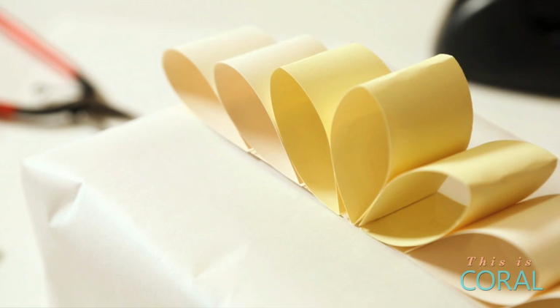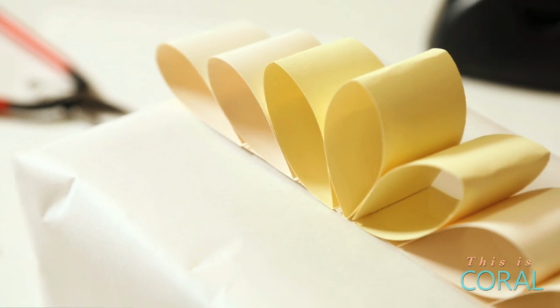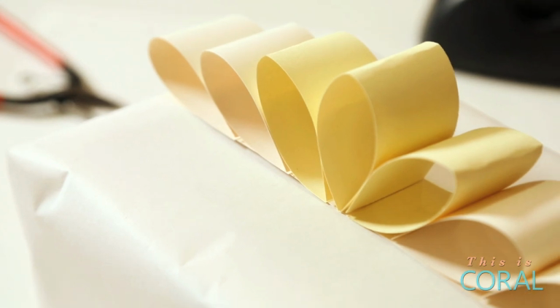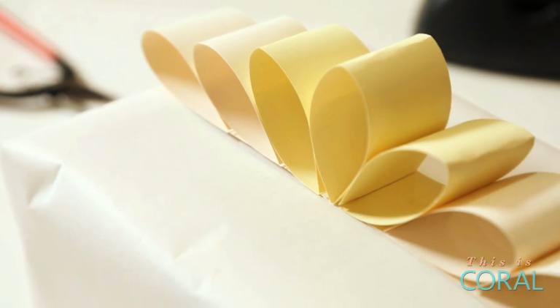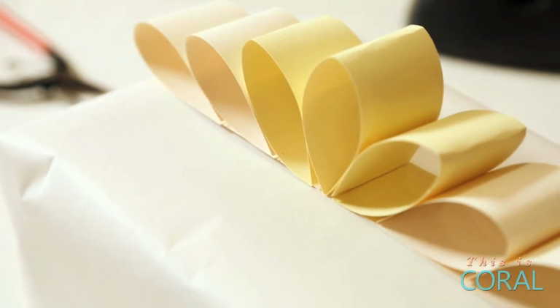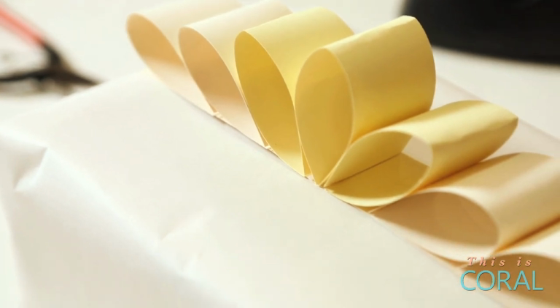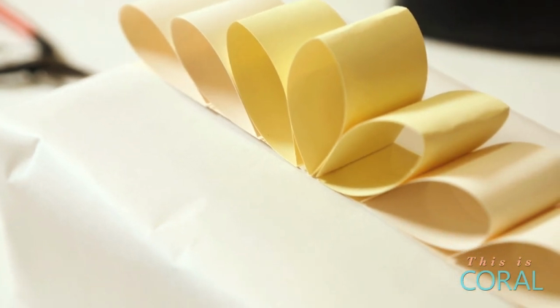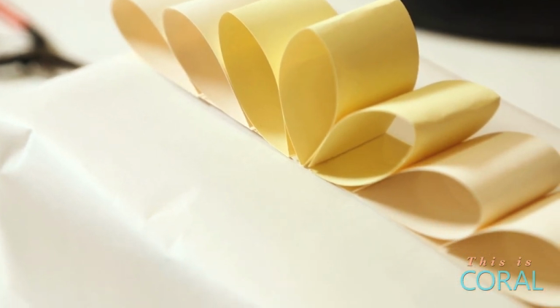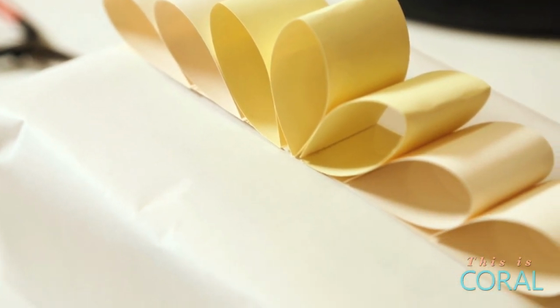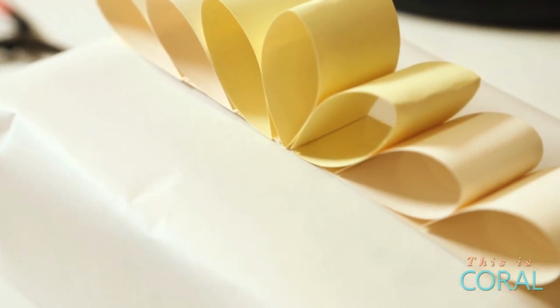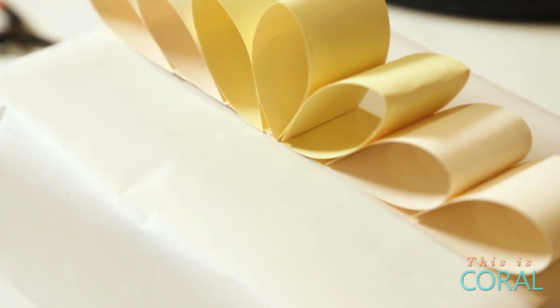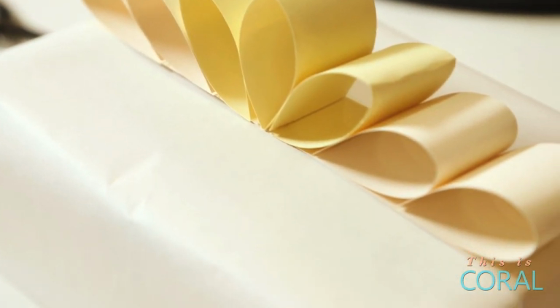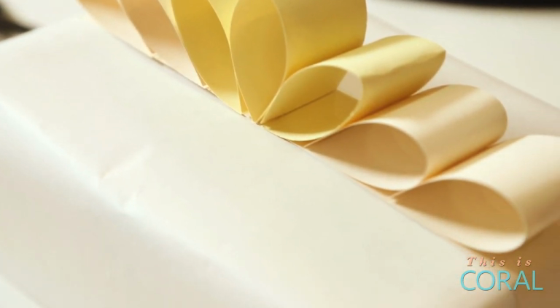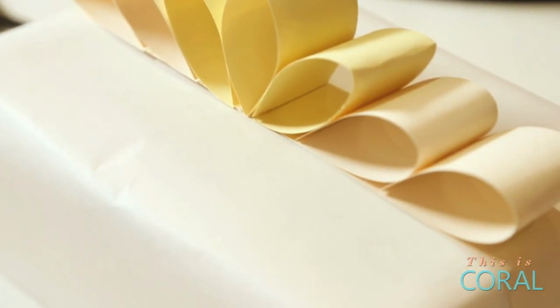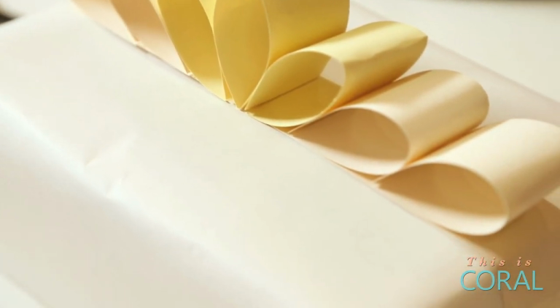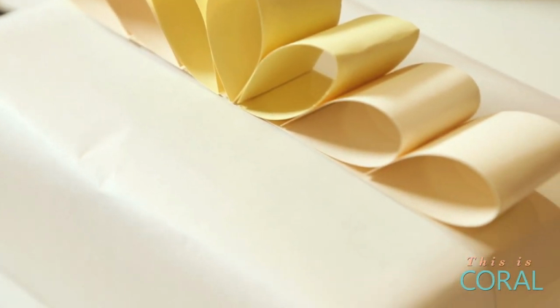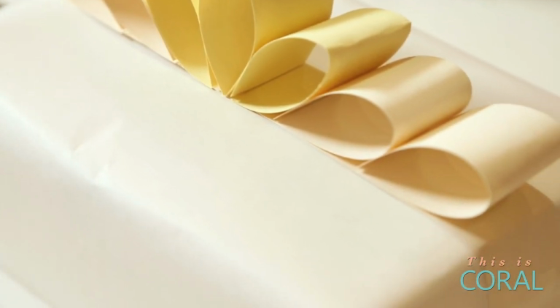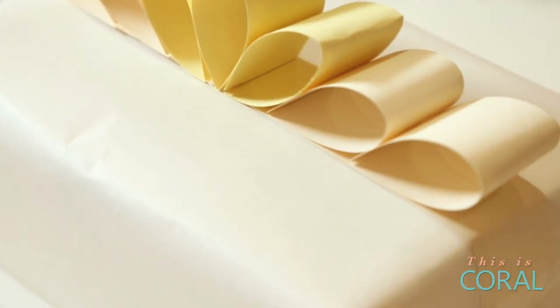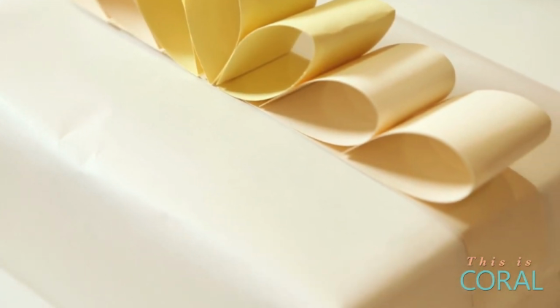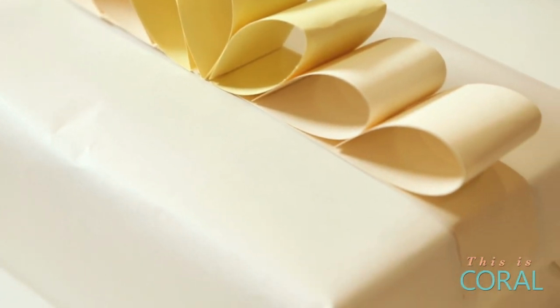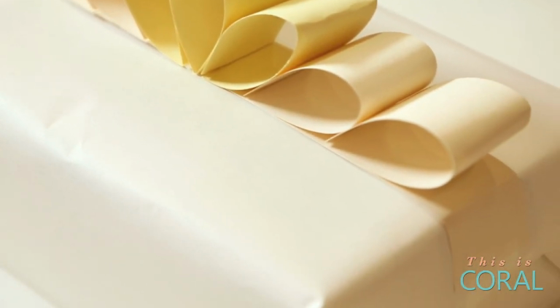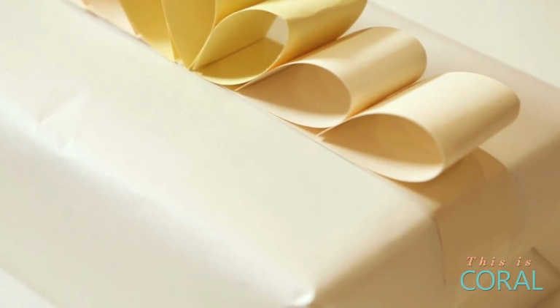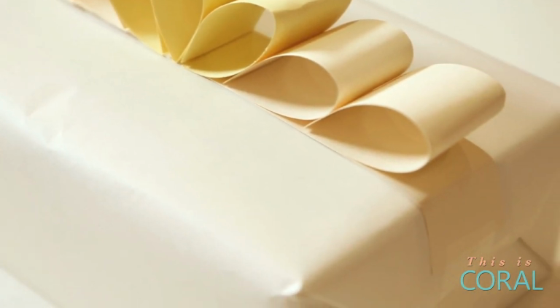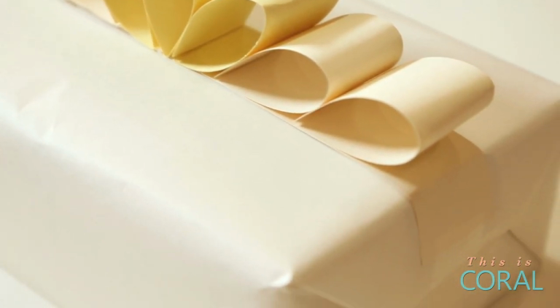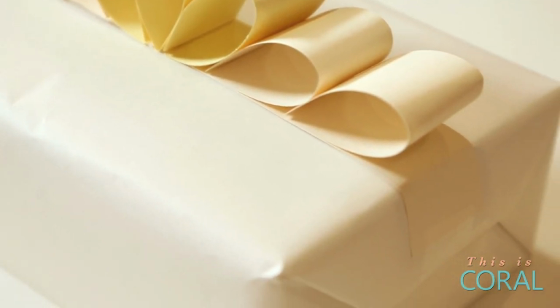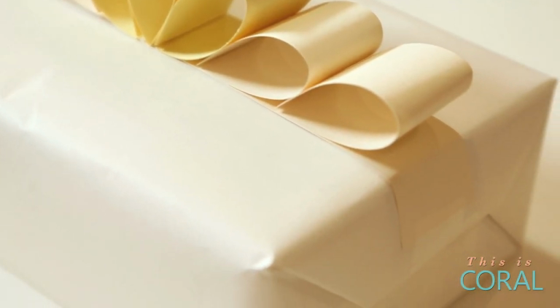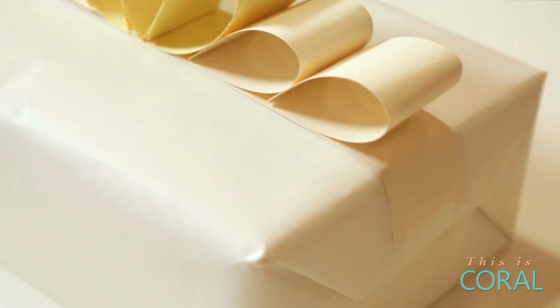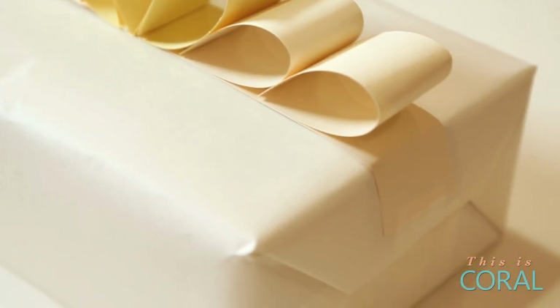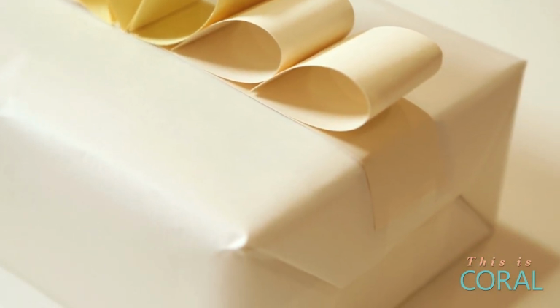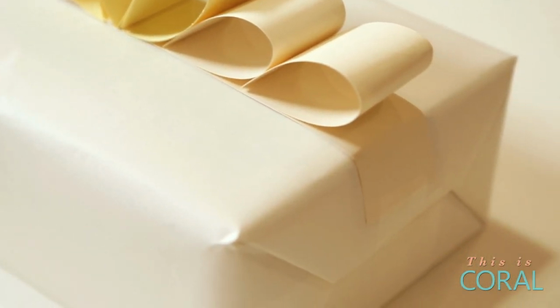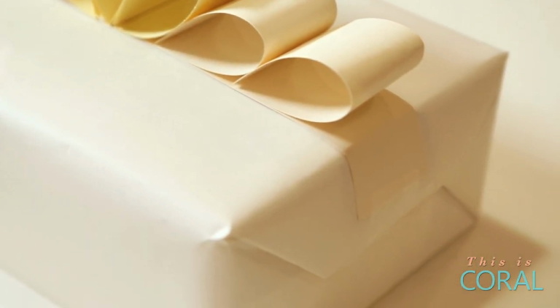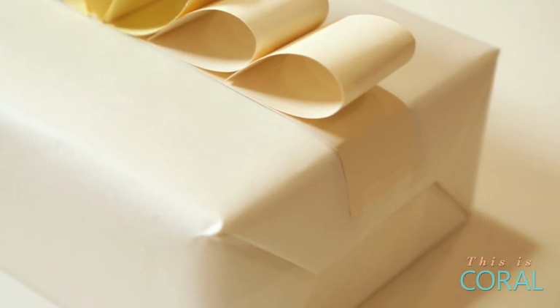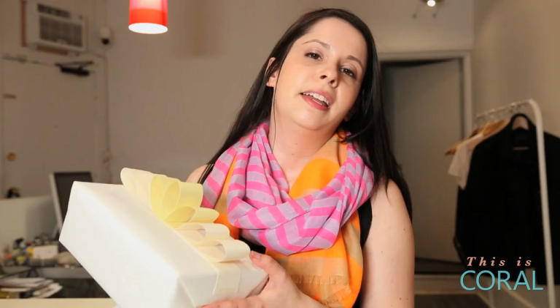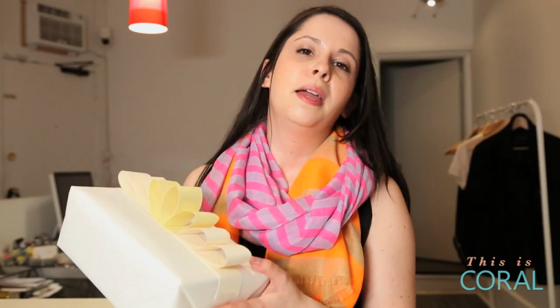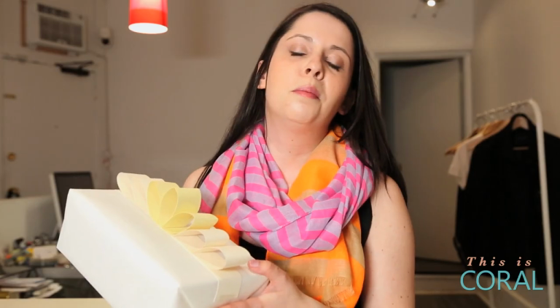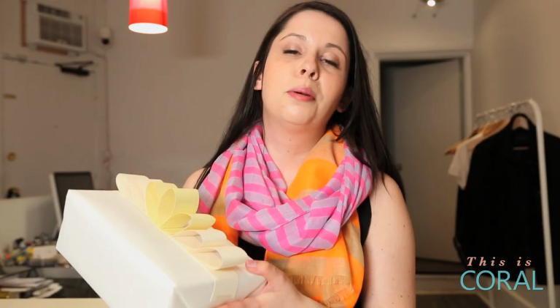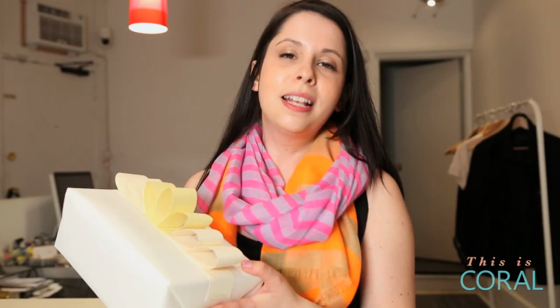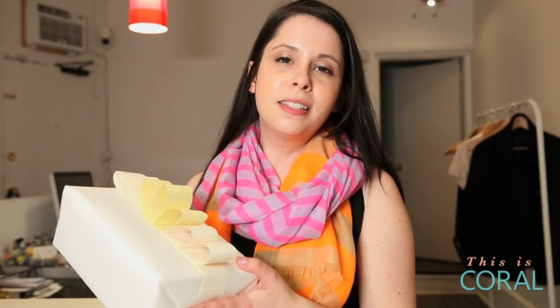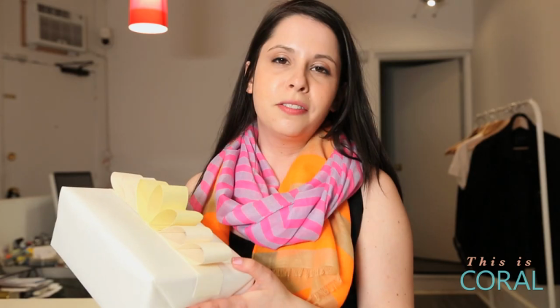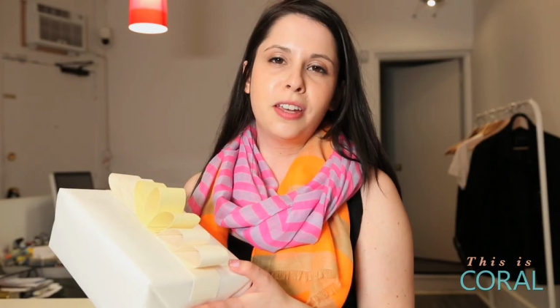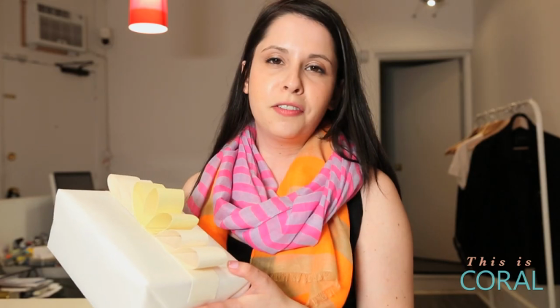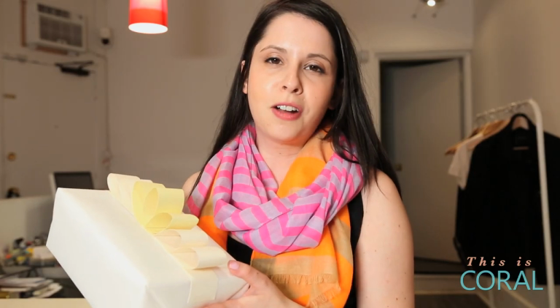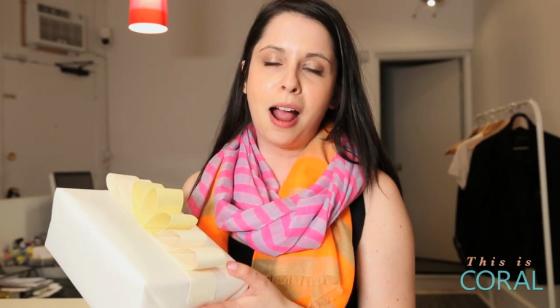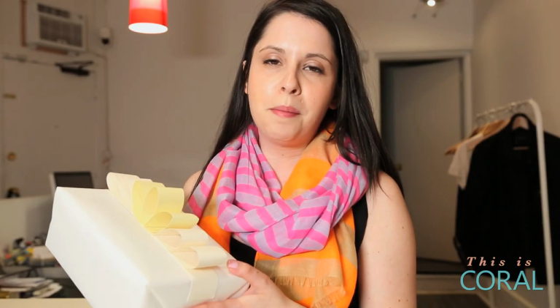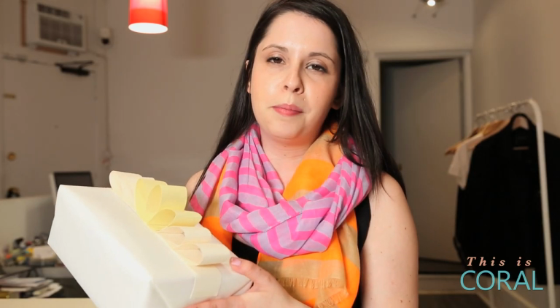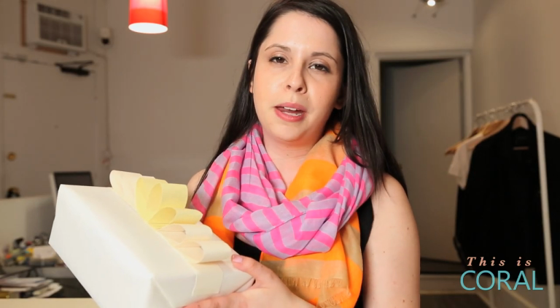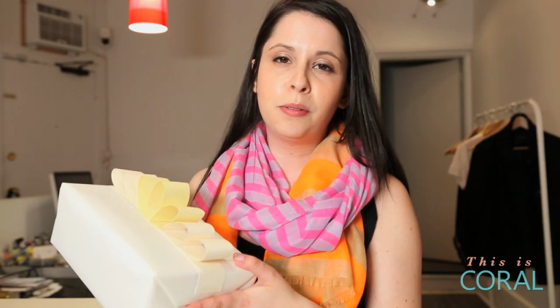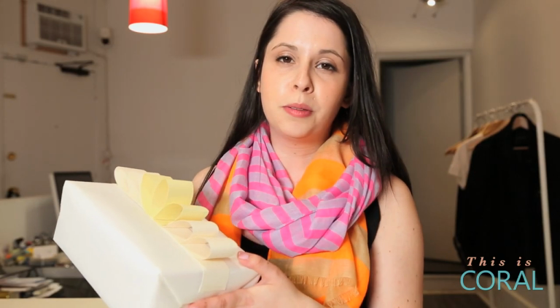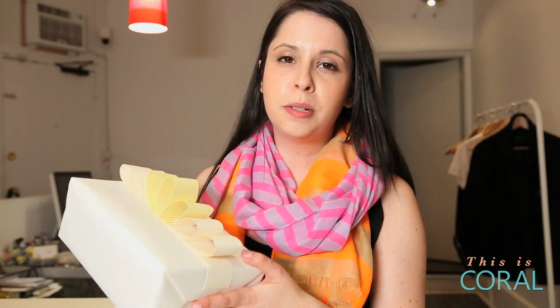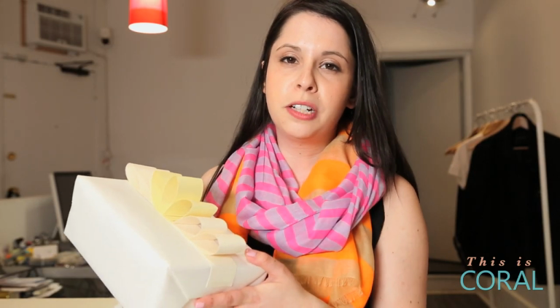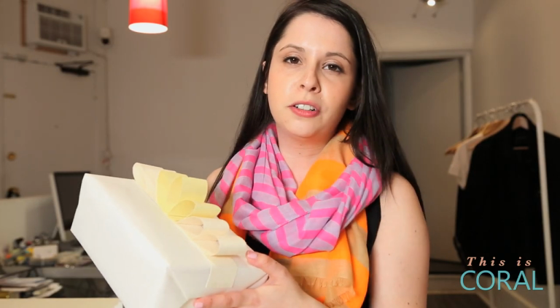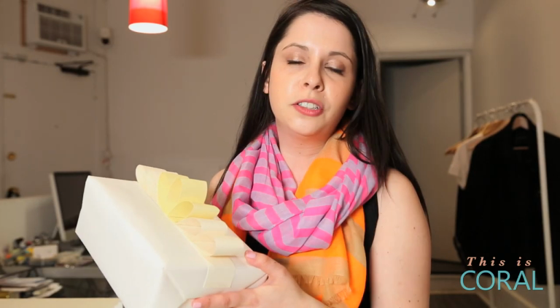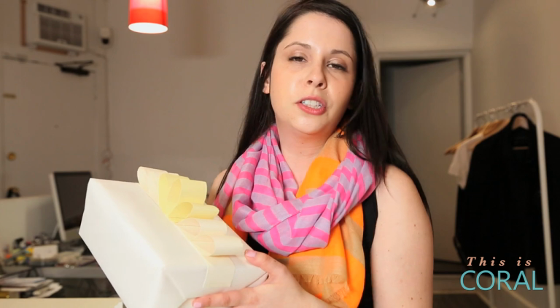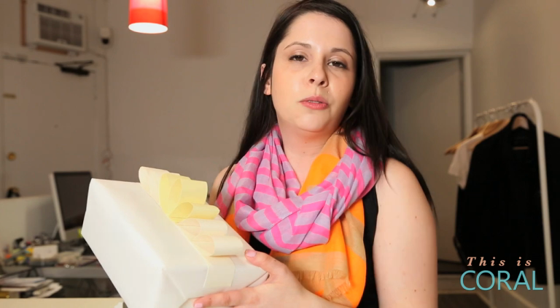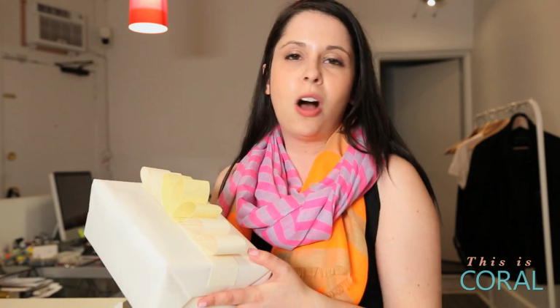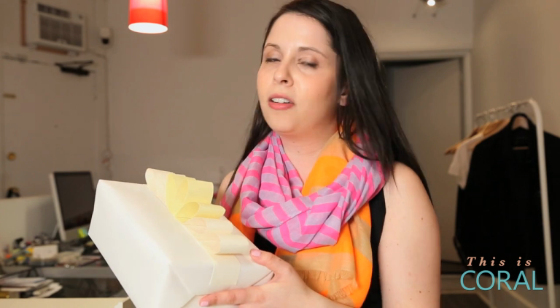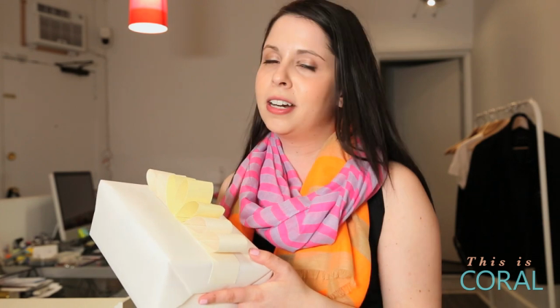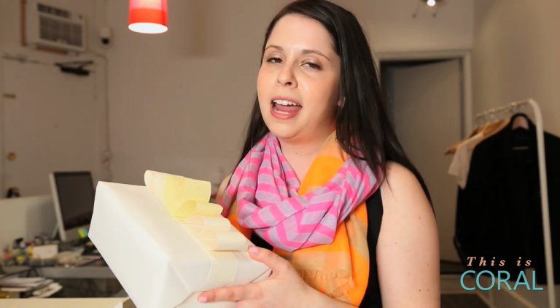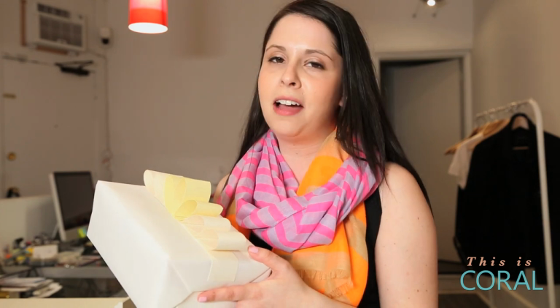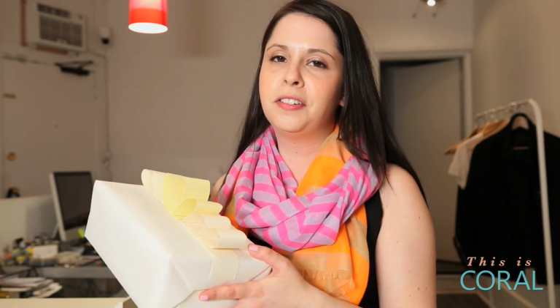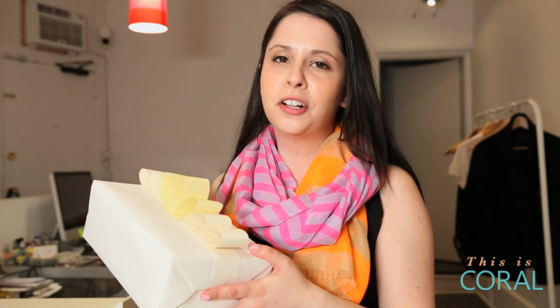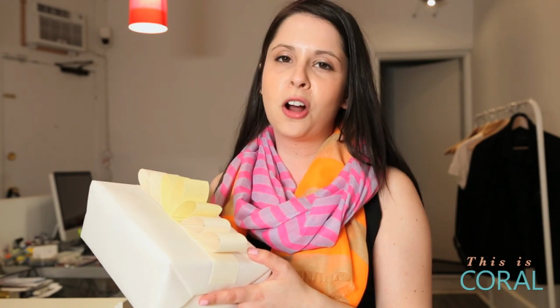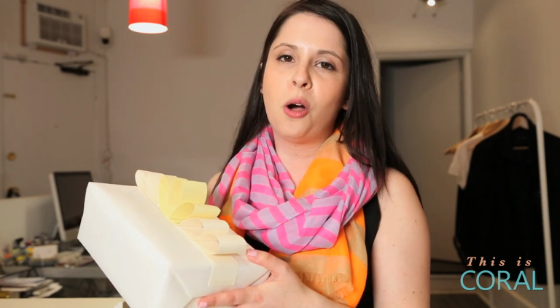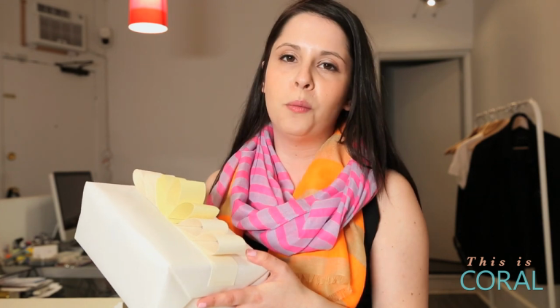Today on DIY with Designer Co, we're thinking Spring Parties — impressive gift wrap made with materials you already have in your home.